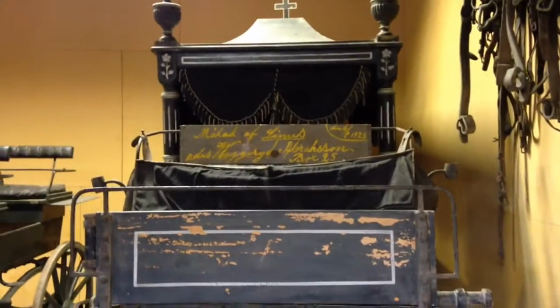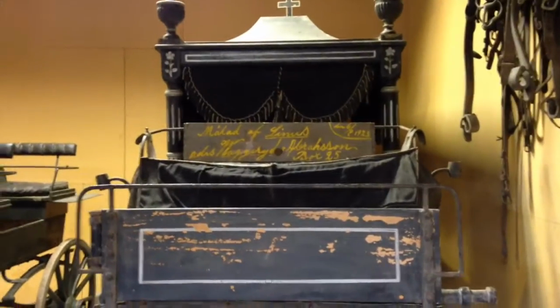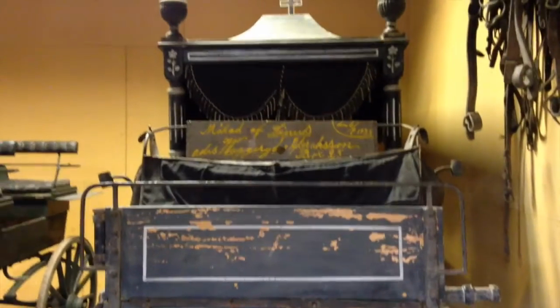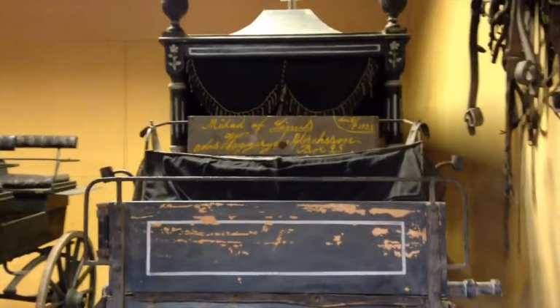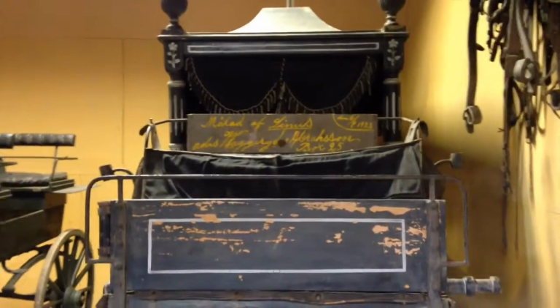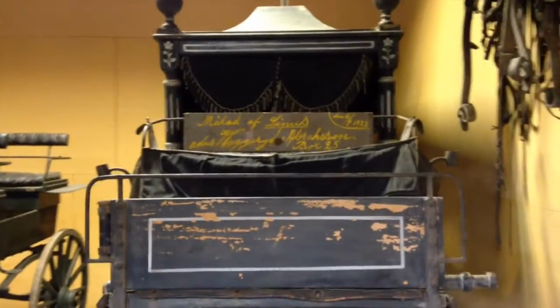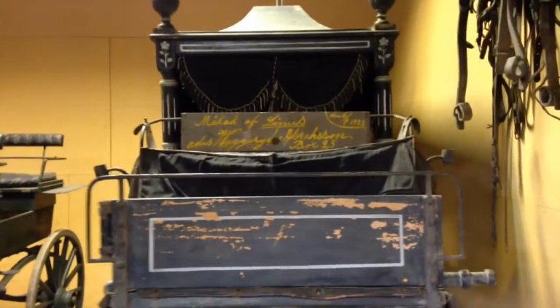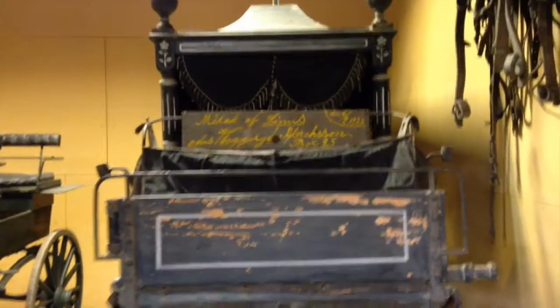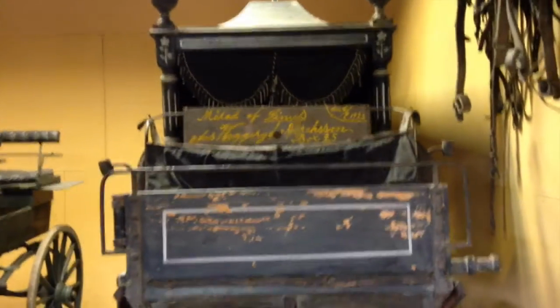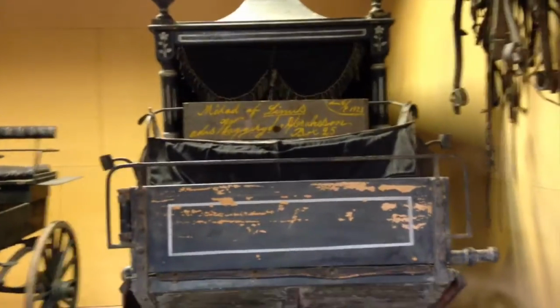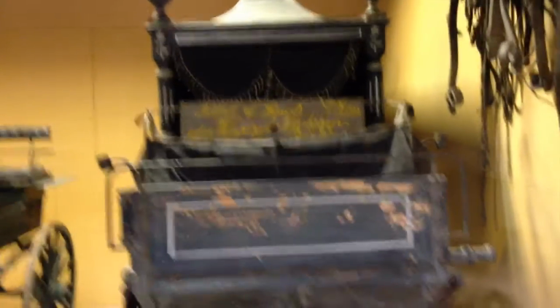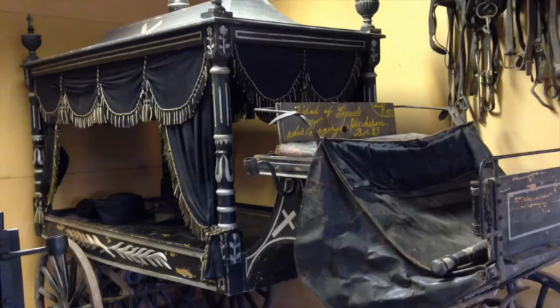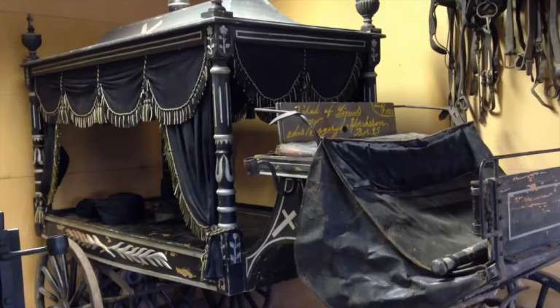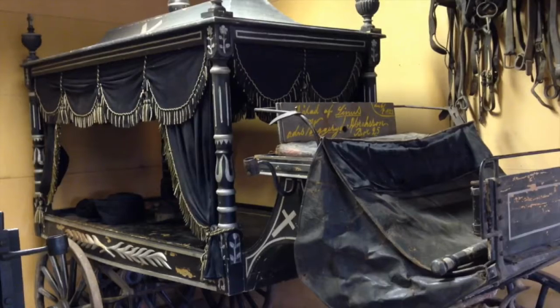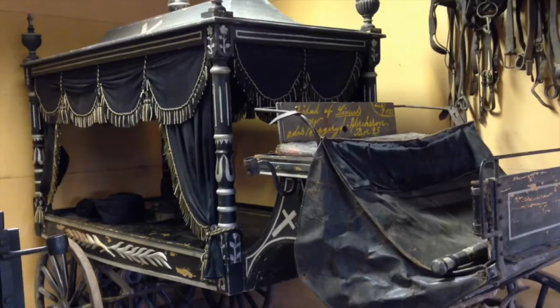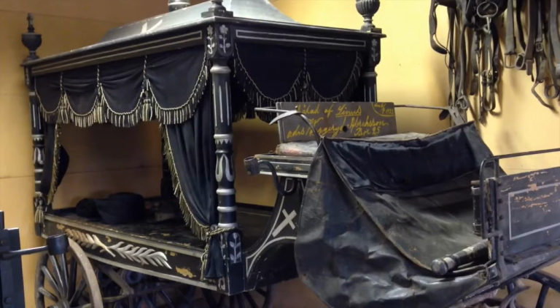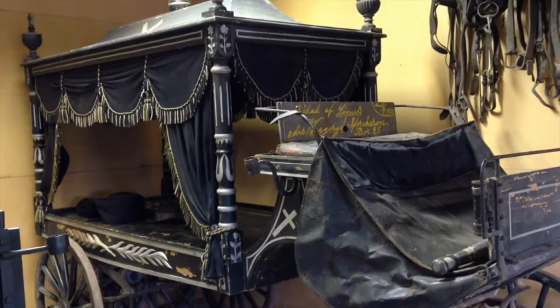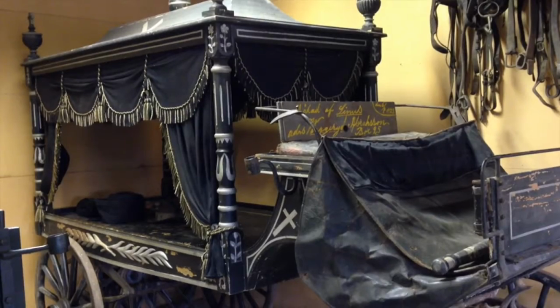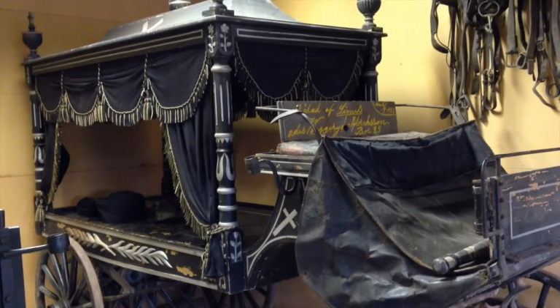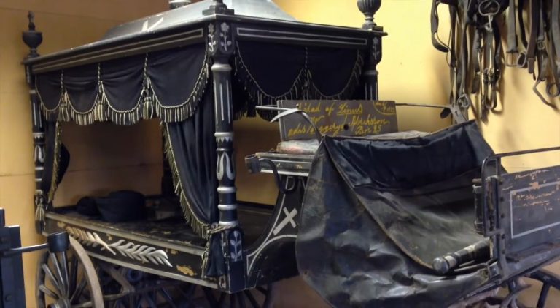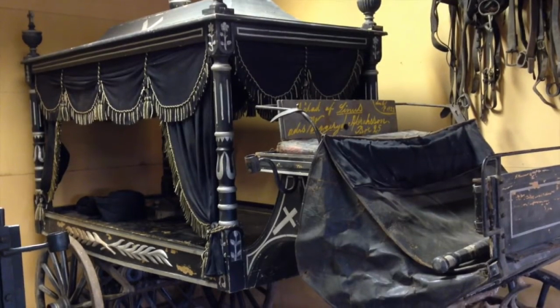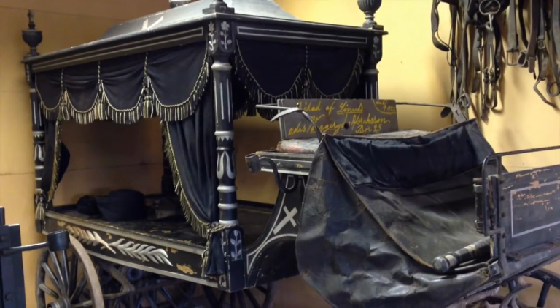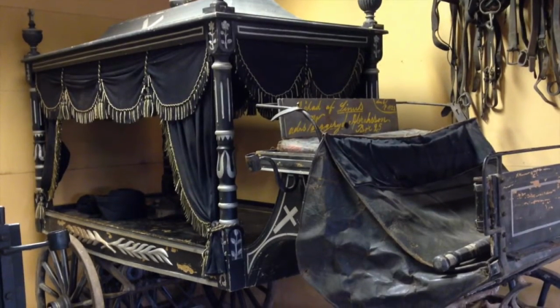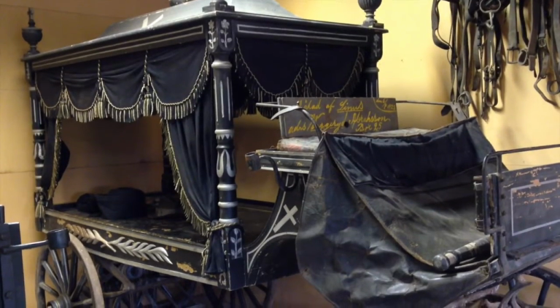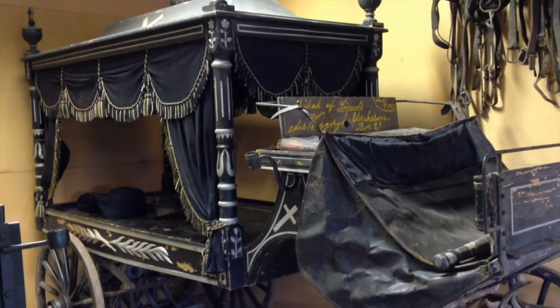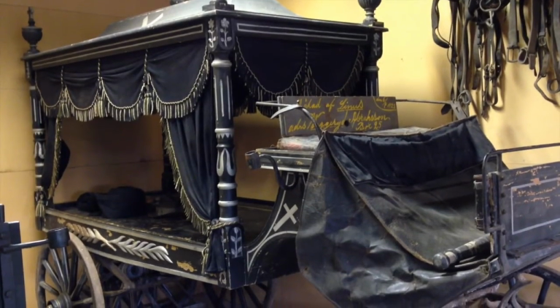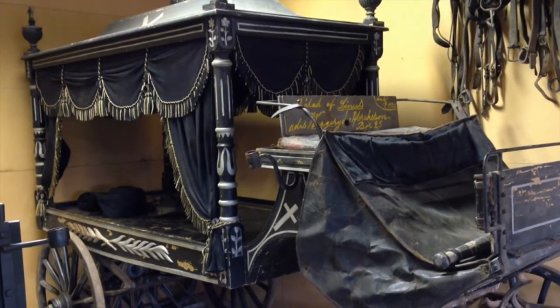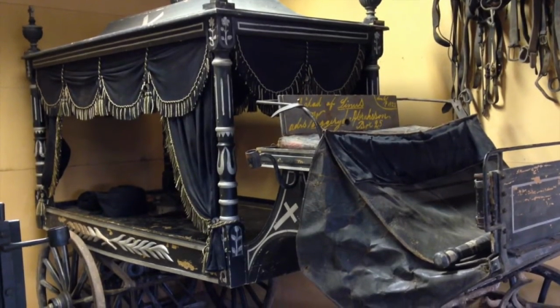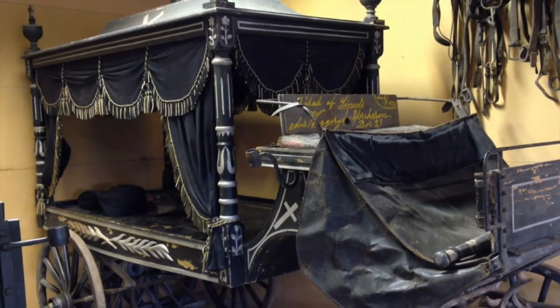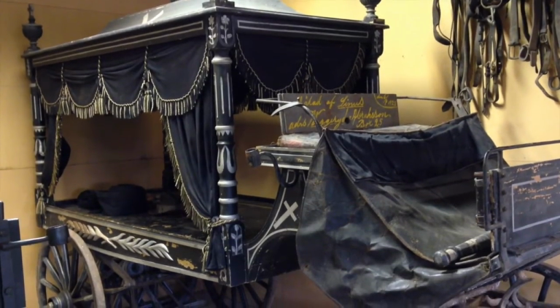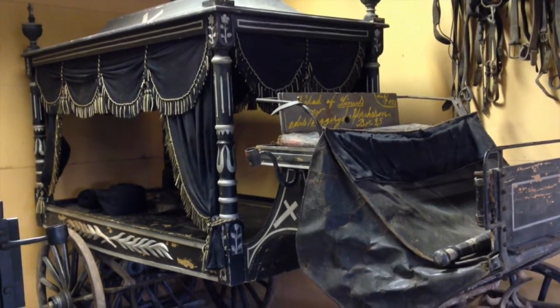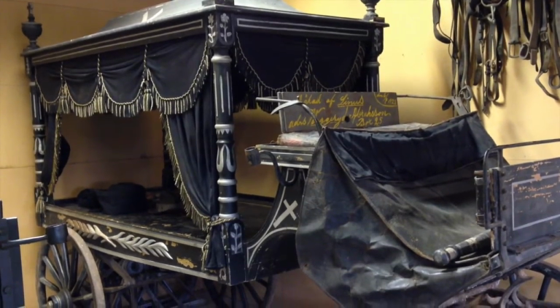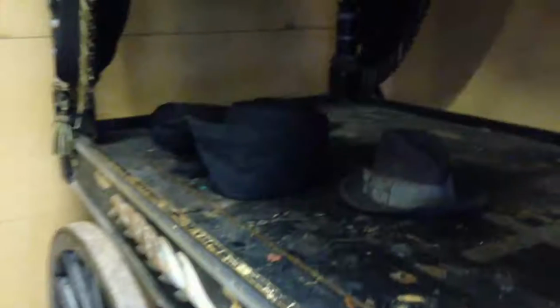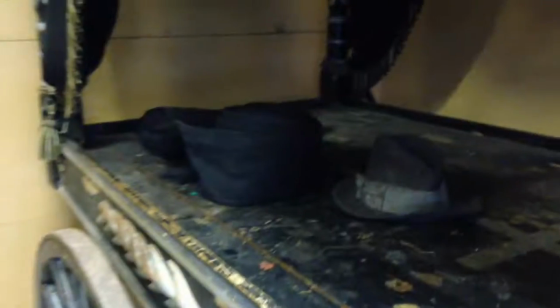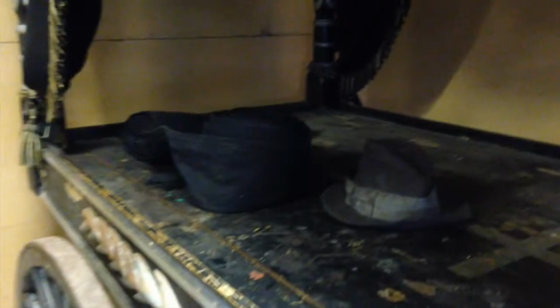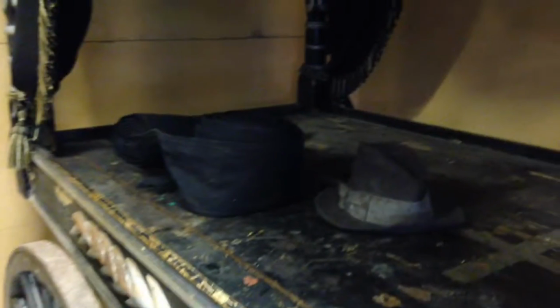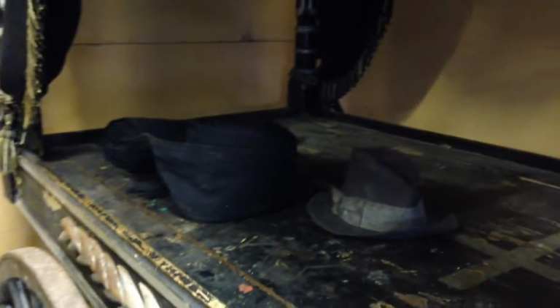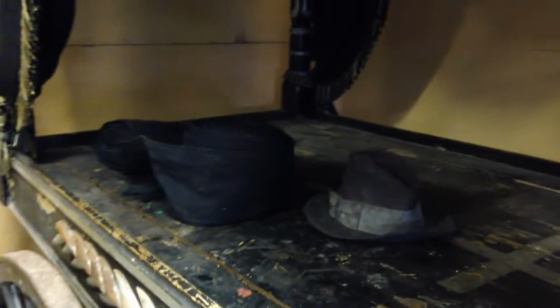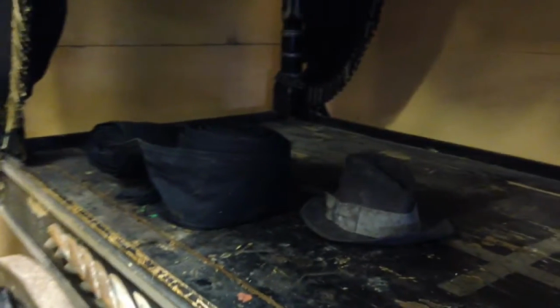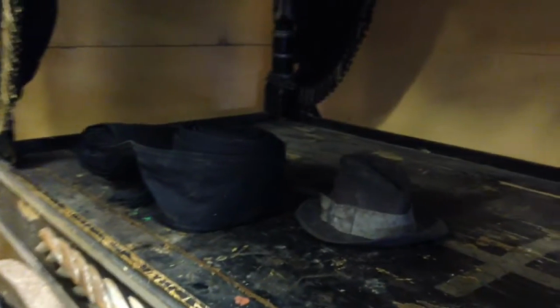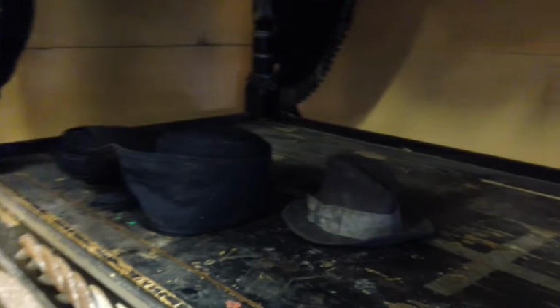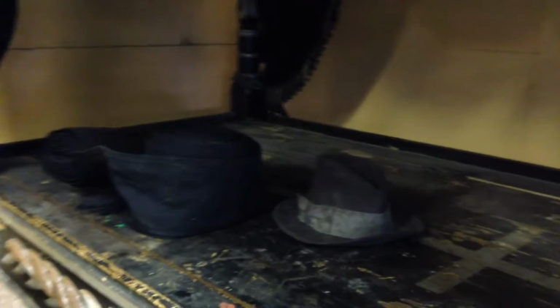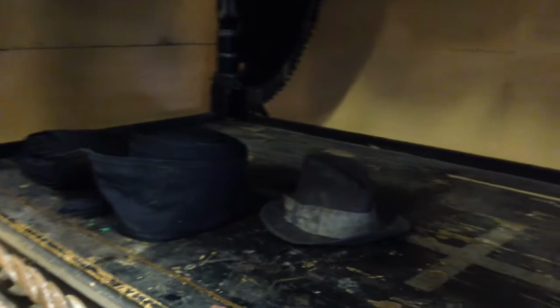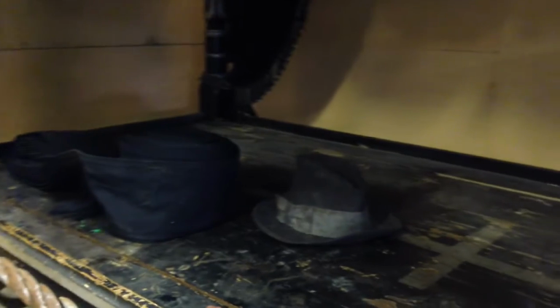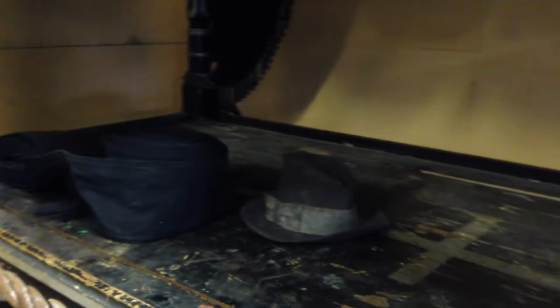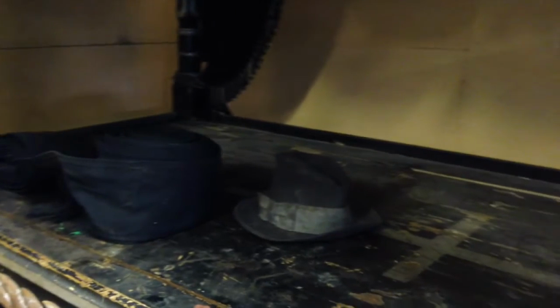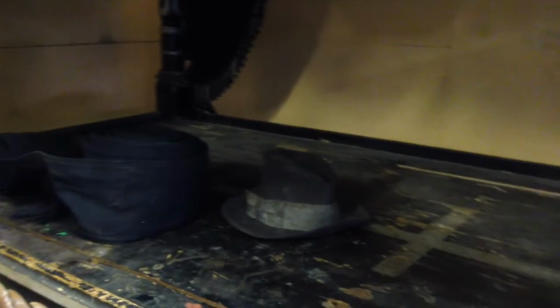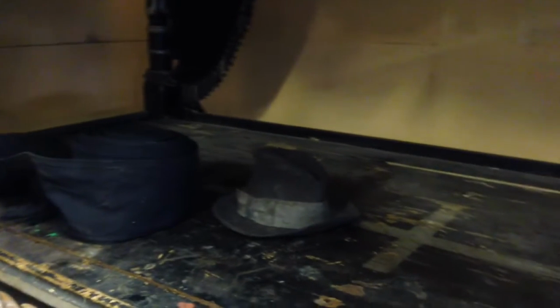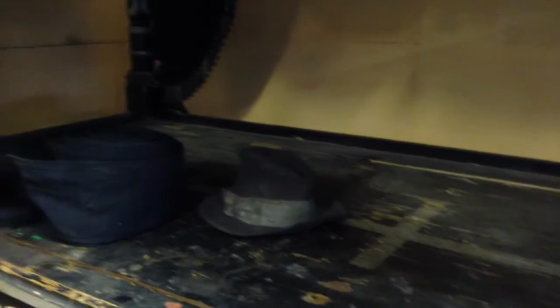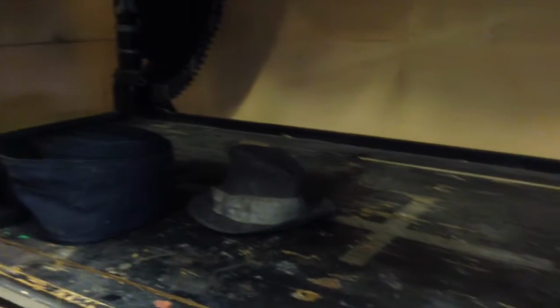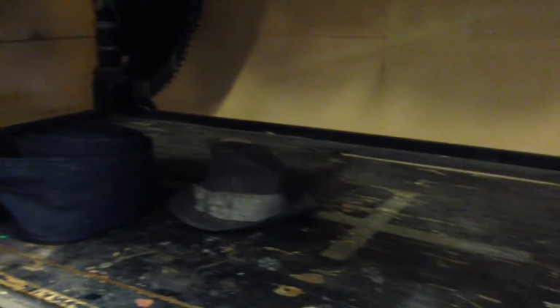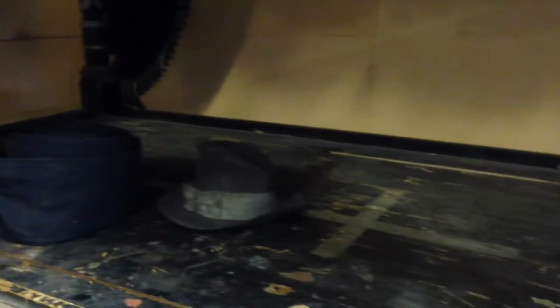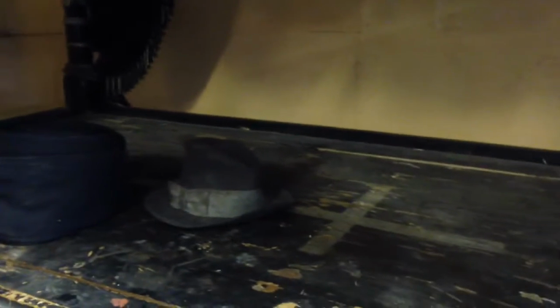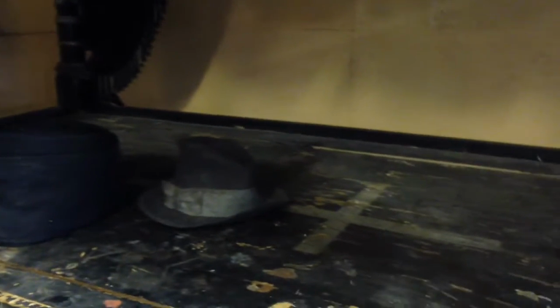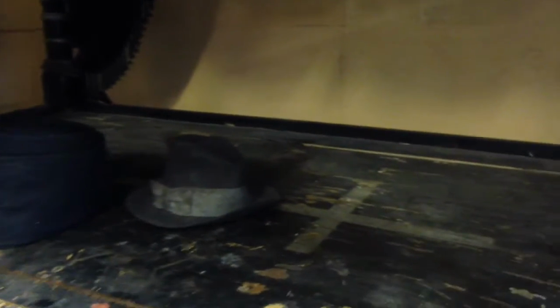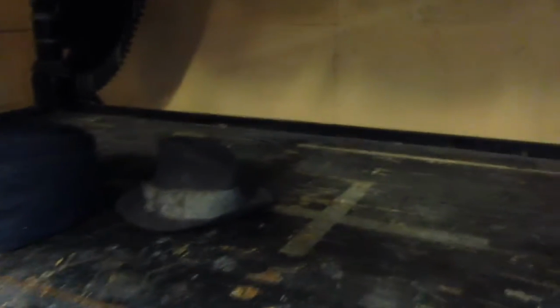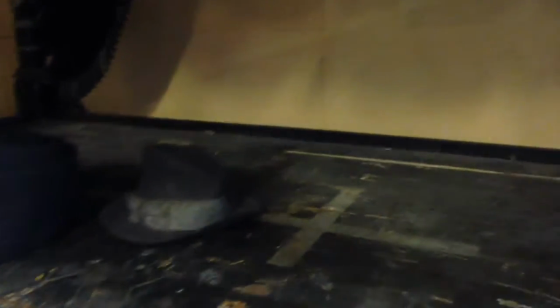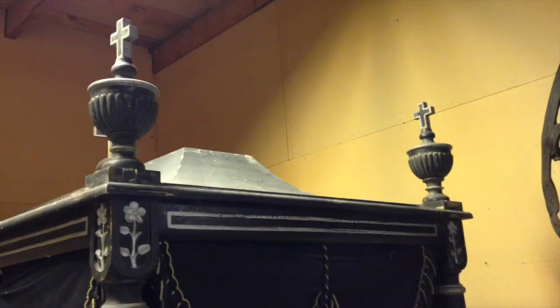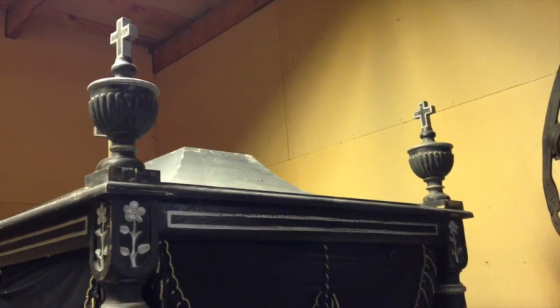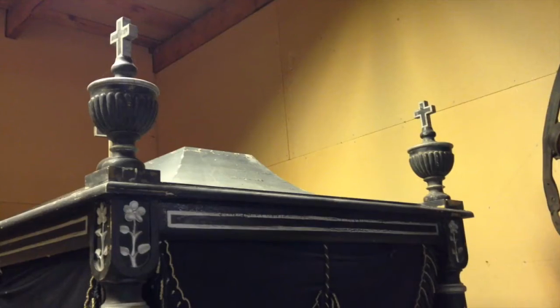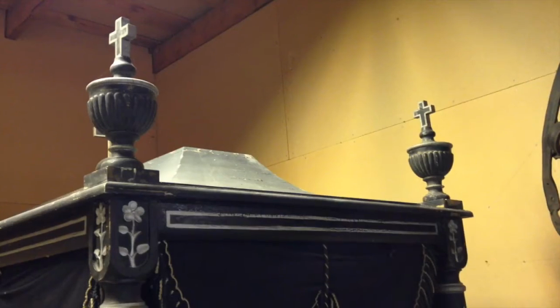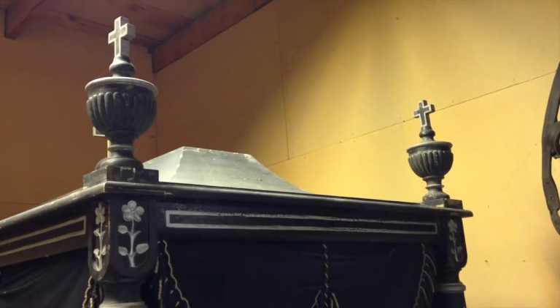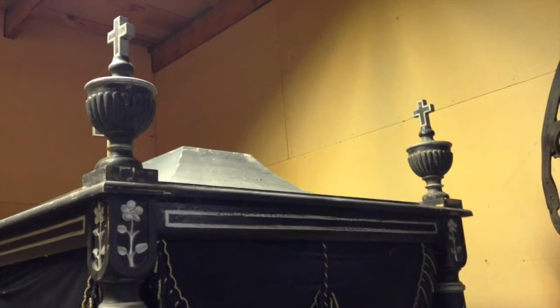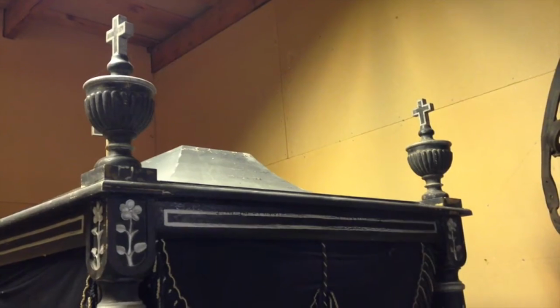This beautiful and ornate horse-drawn carriage is a hearse, used to deliver the dead to the church cemetery.